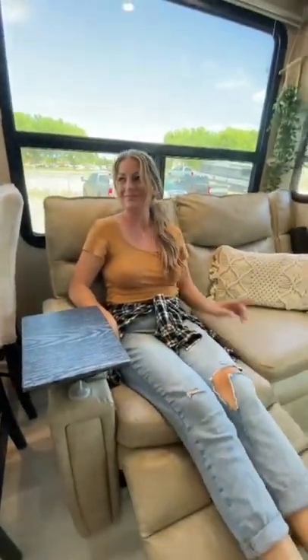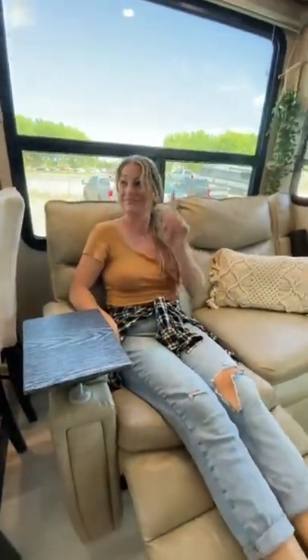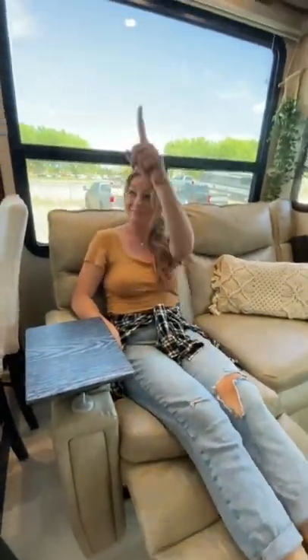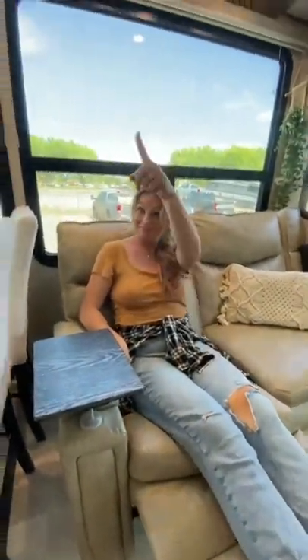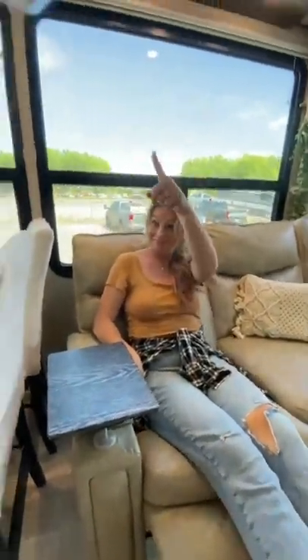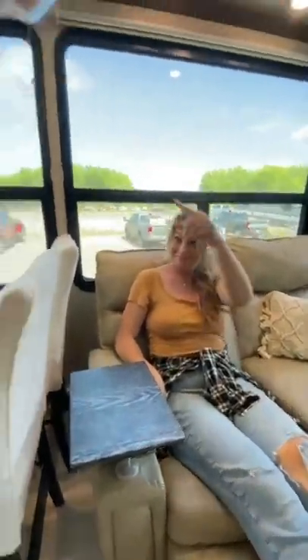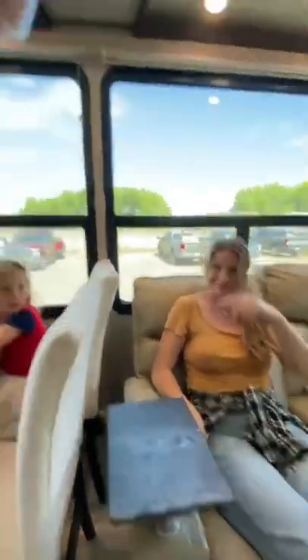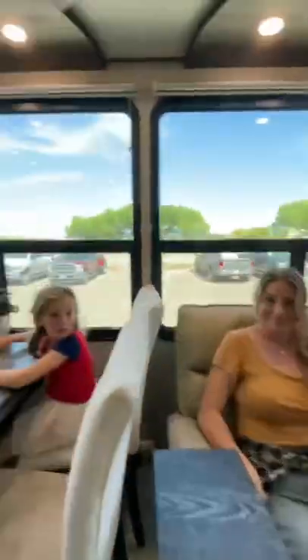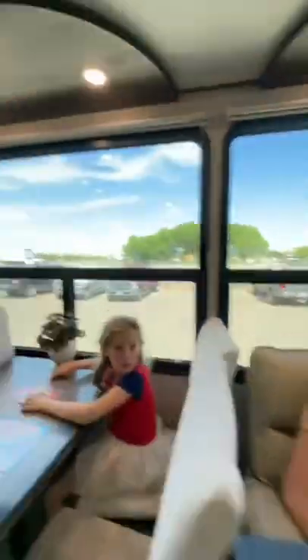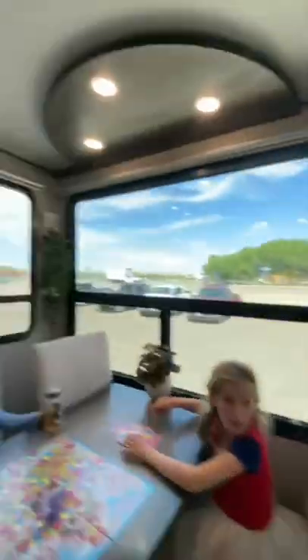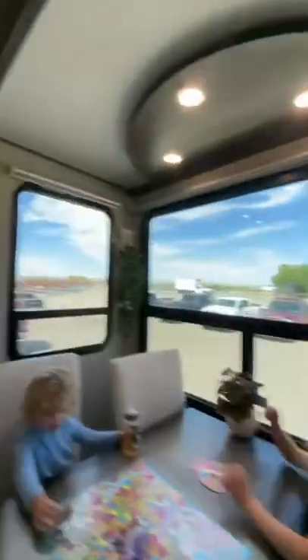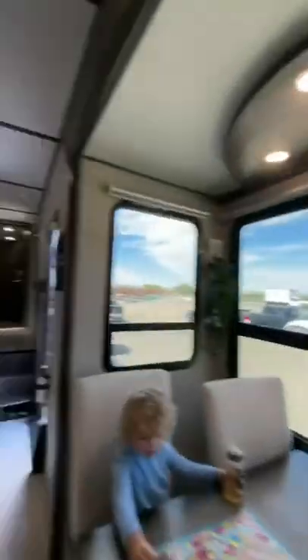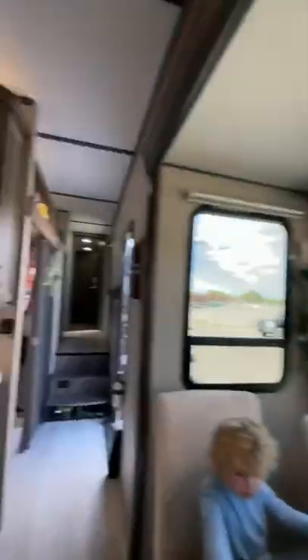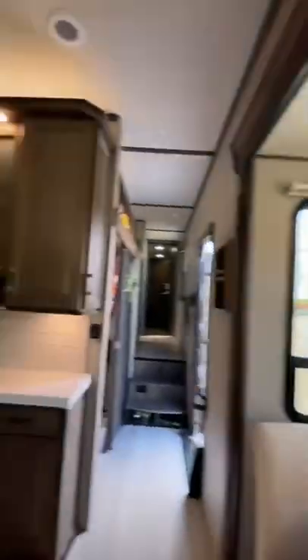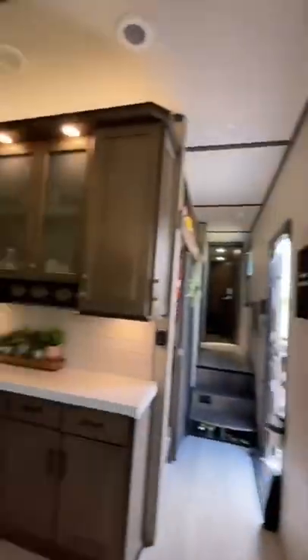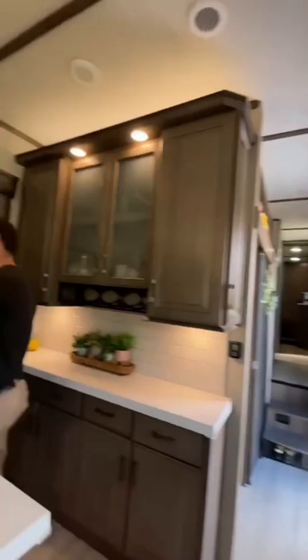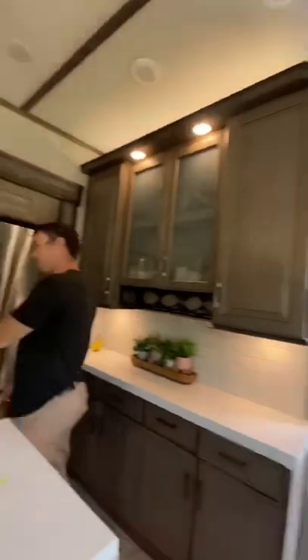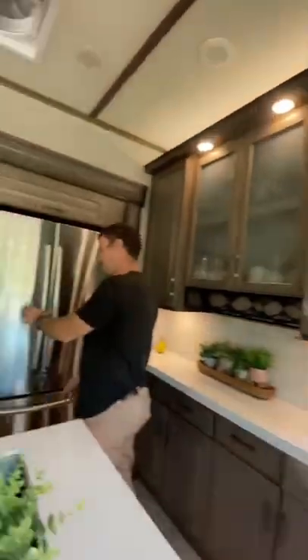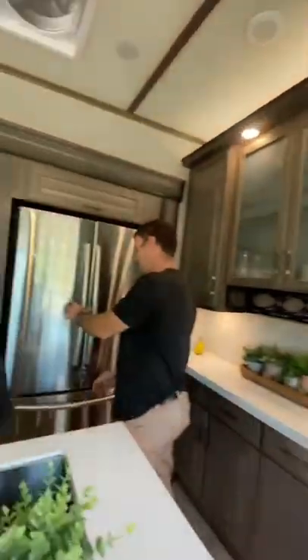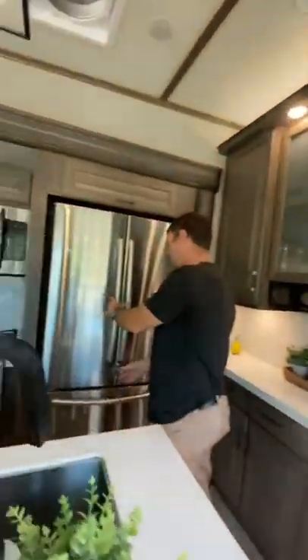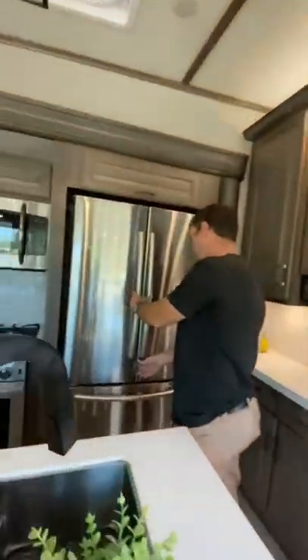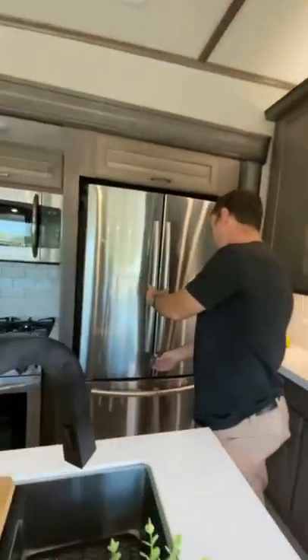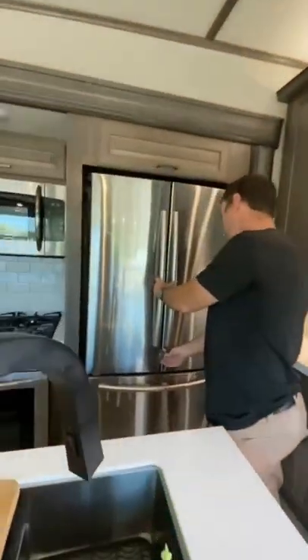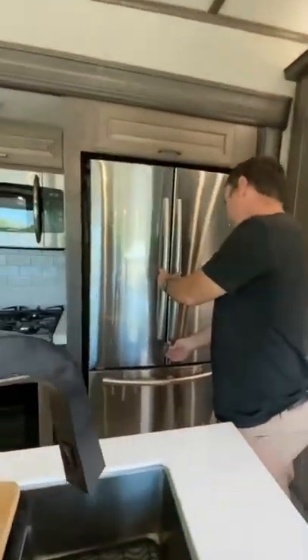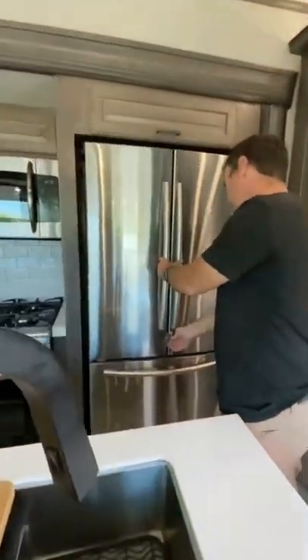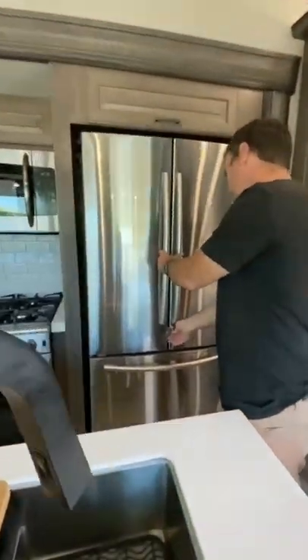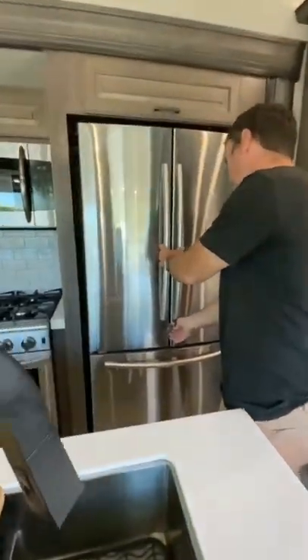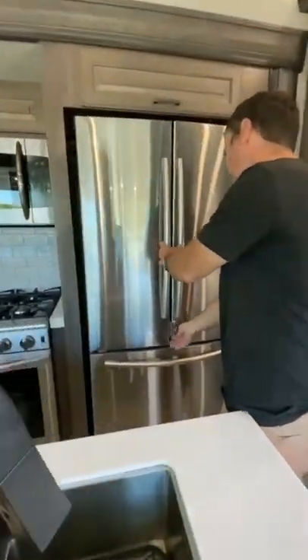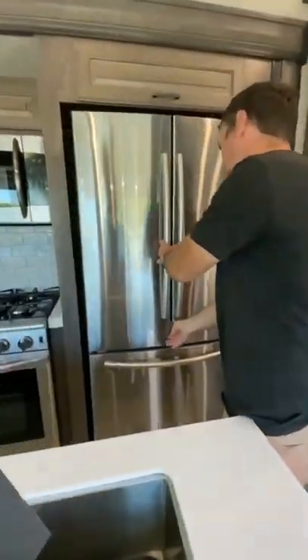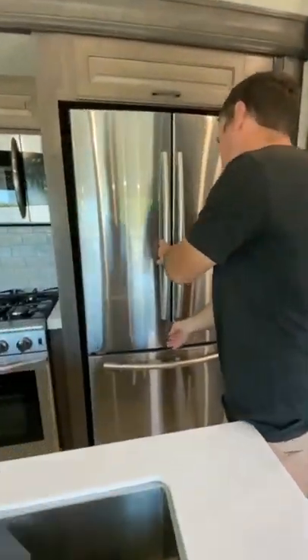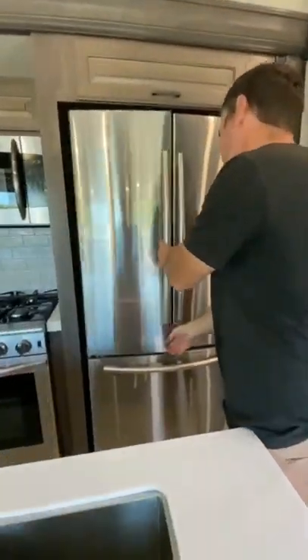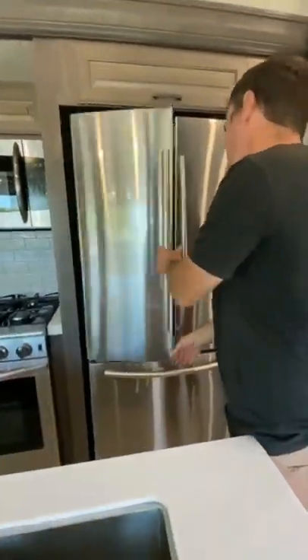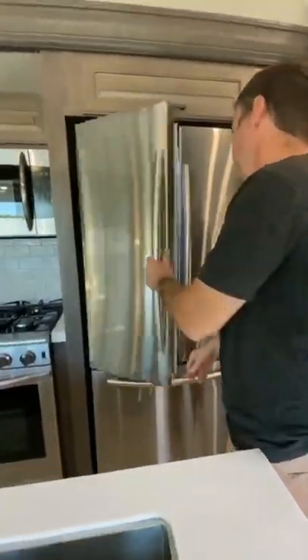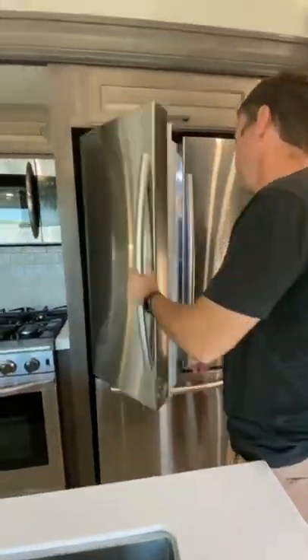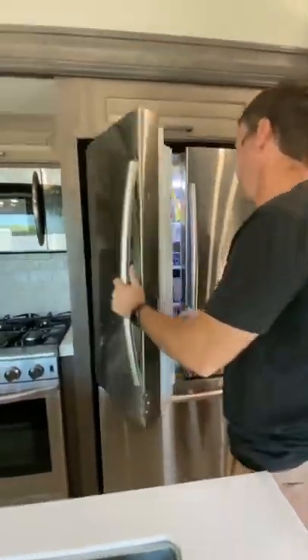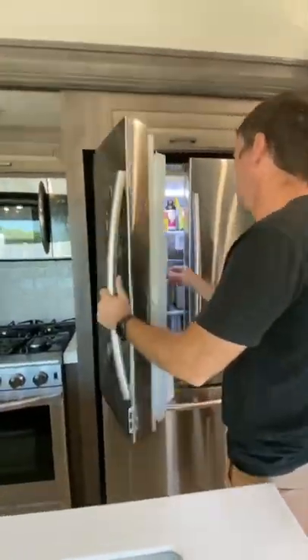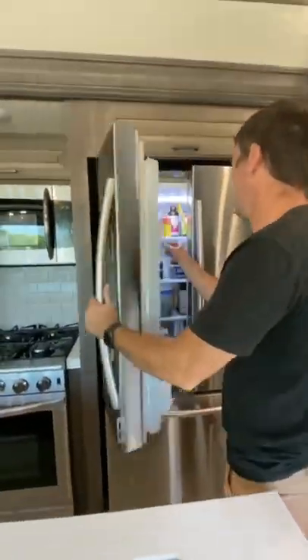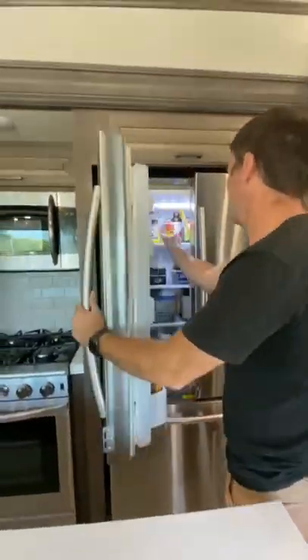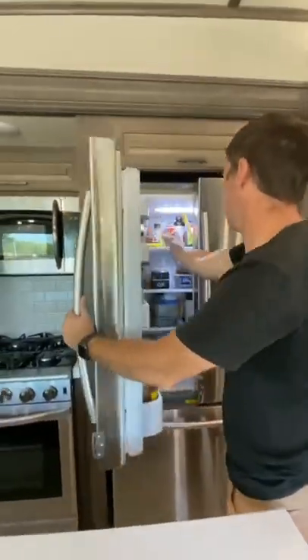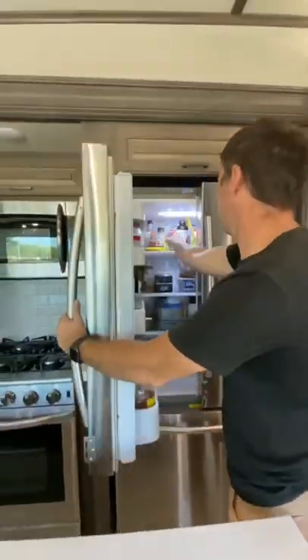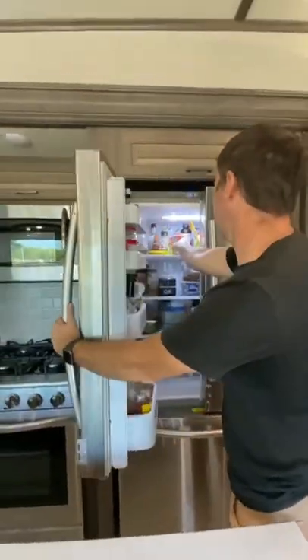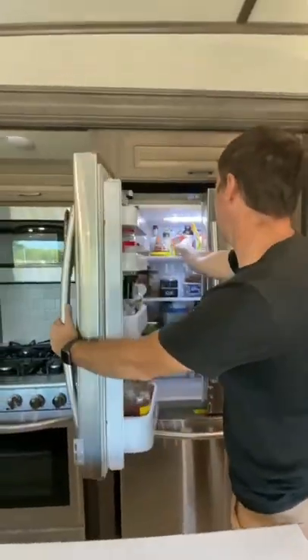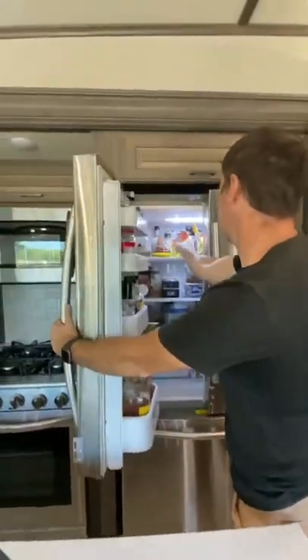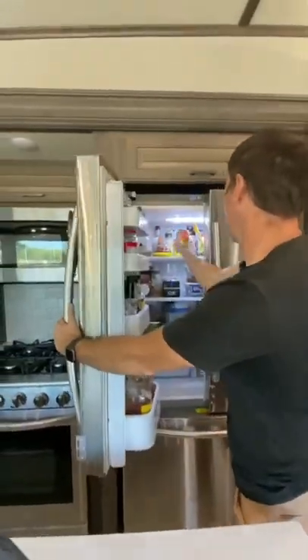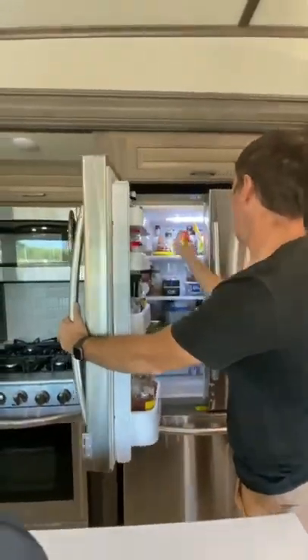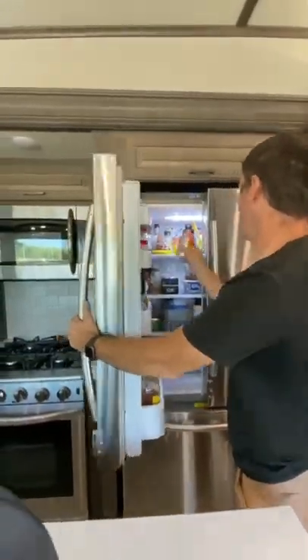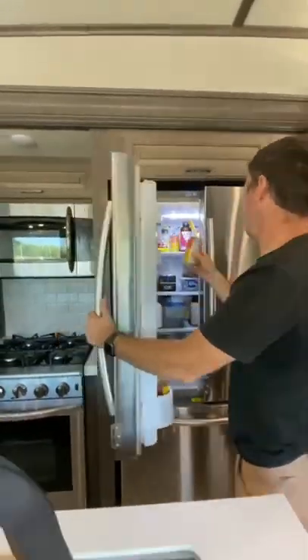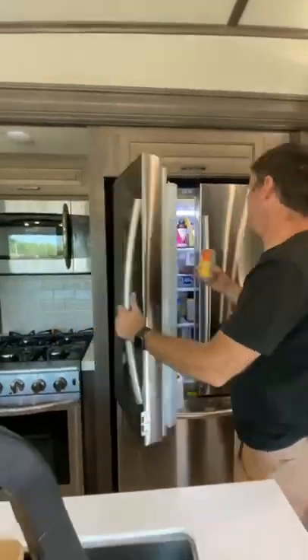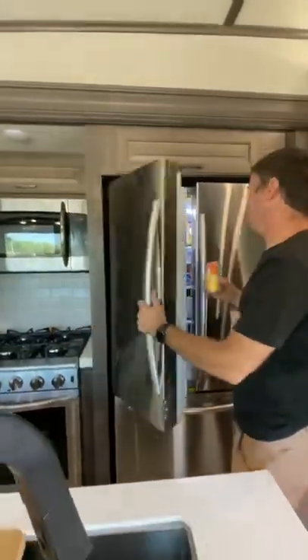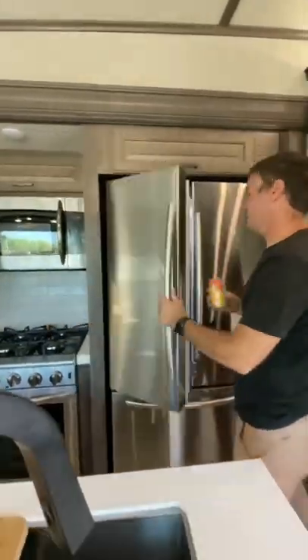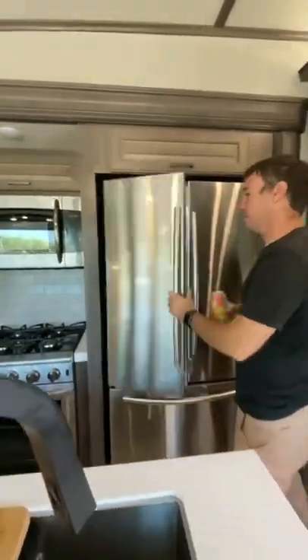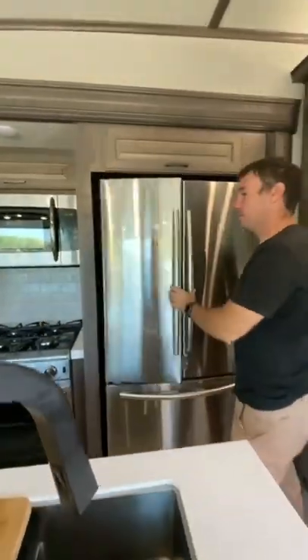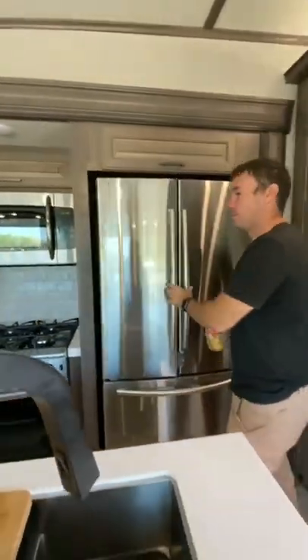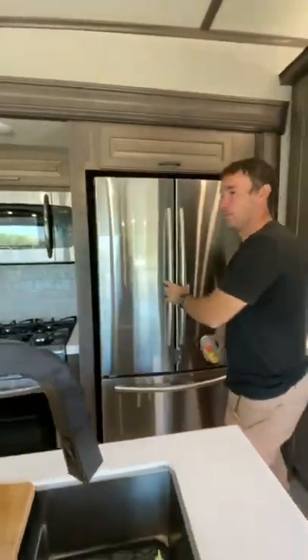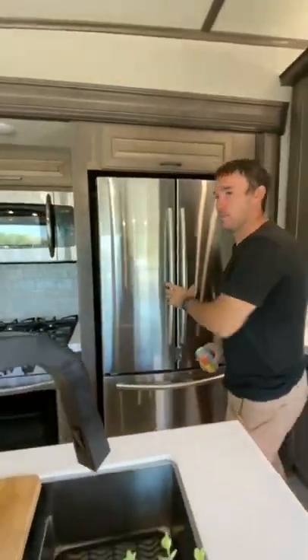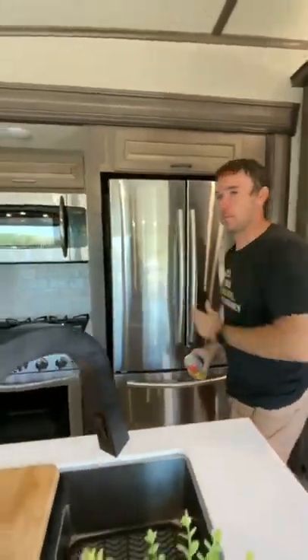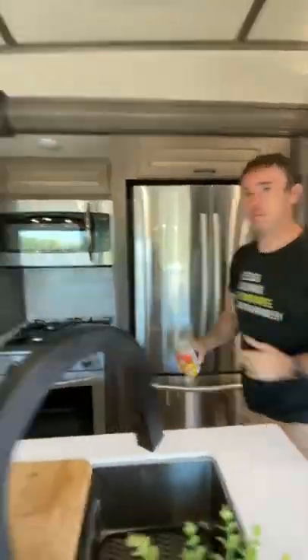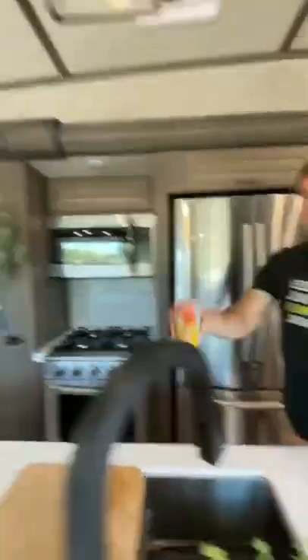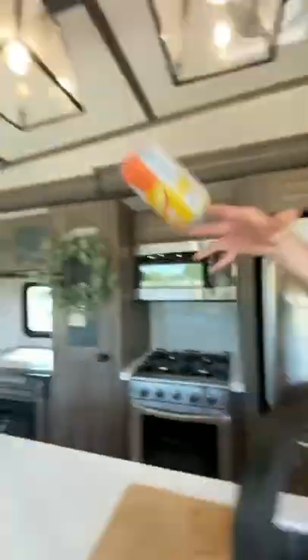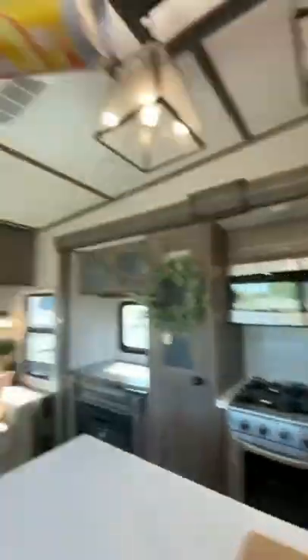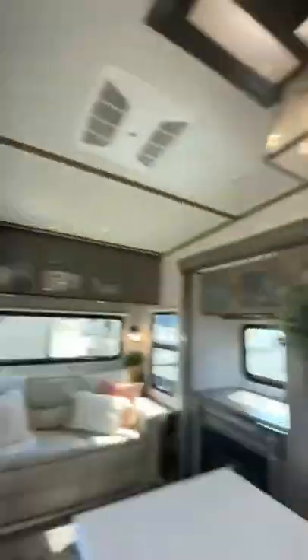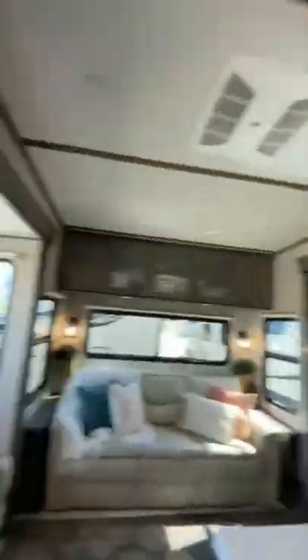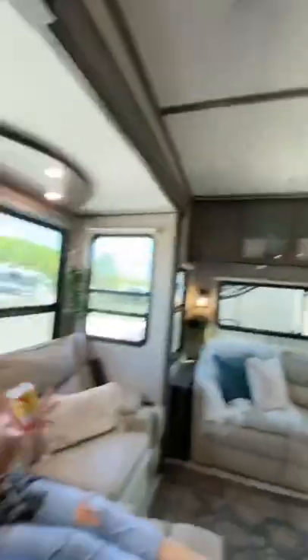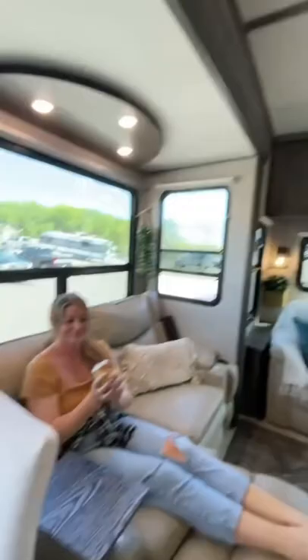Moving to the kitchen for a drink, our fridge has a lock to keep it safely closed as we travel. We also have an oven, microwave, and pantry for food storage.